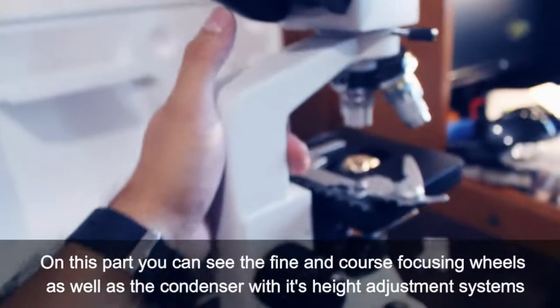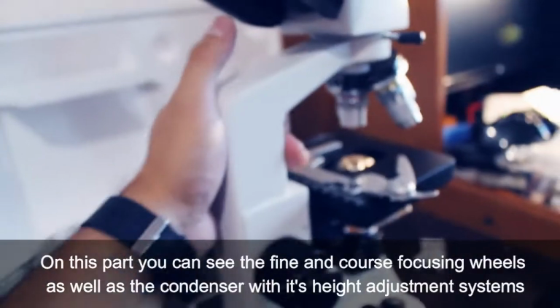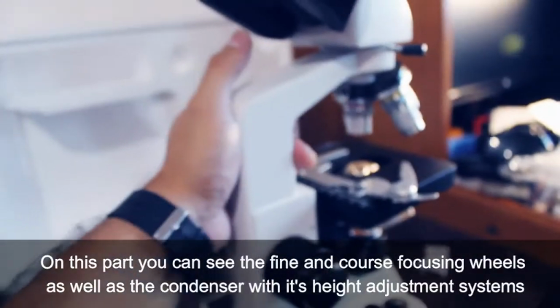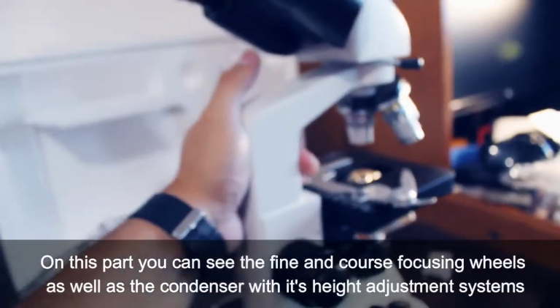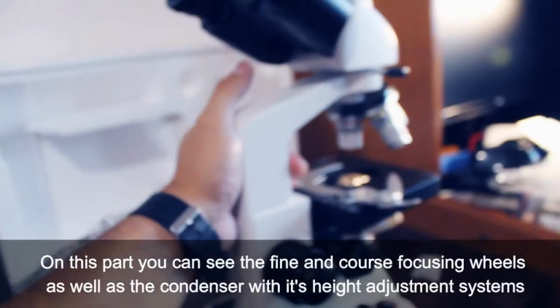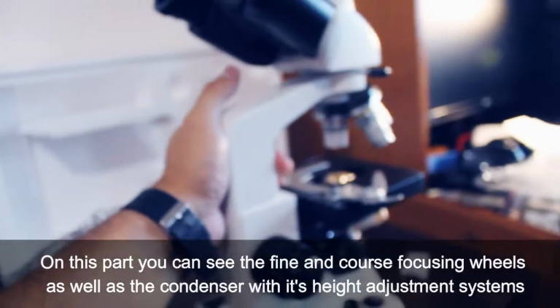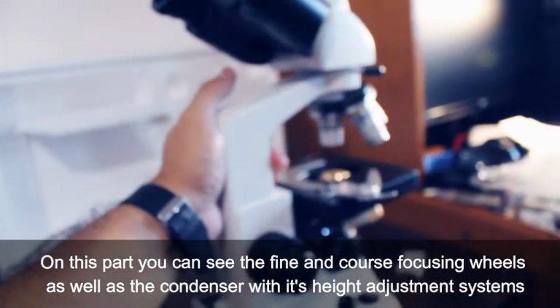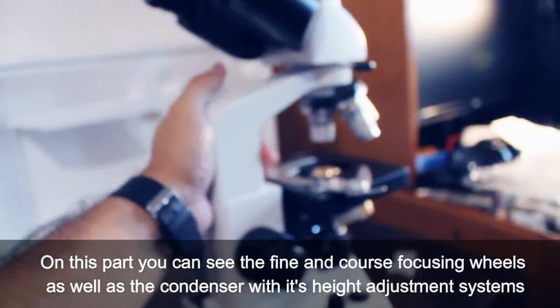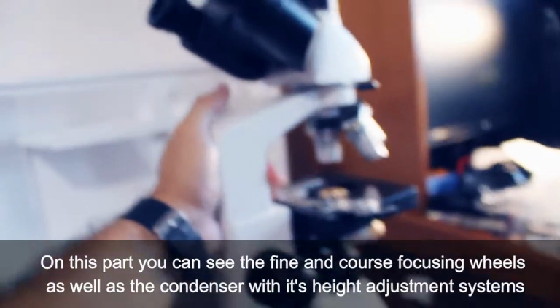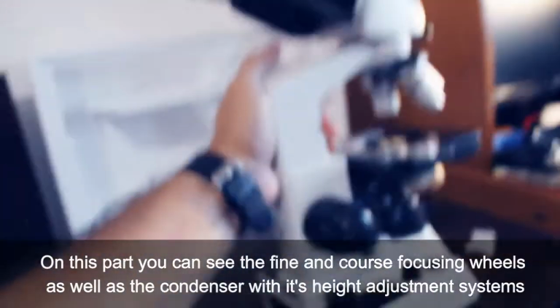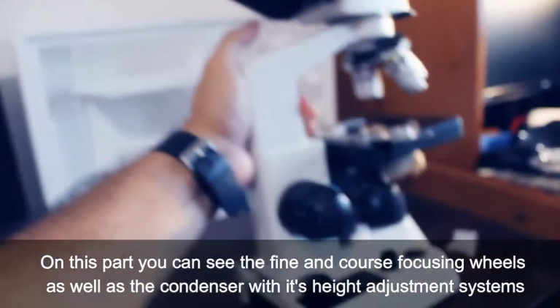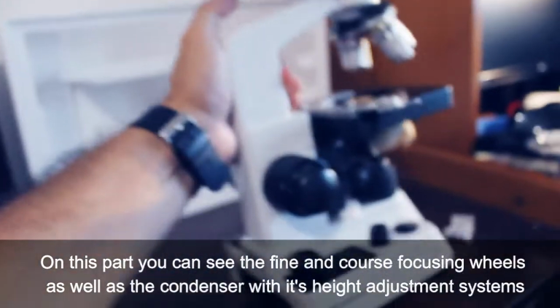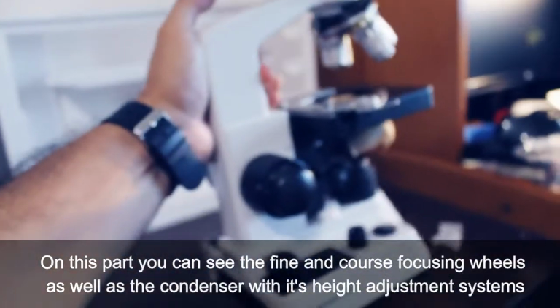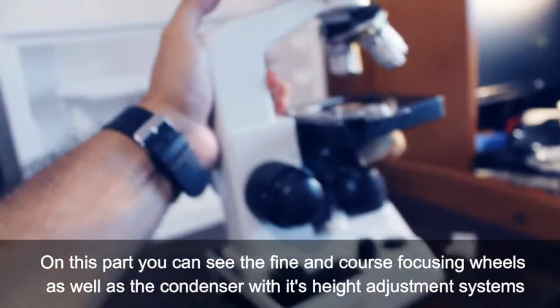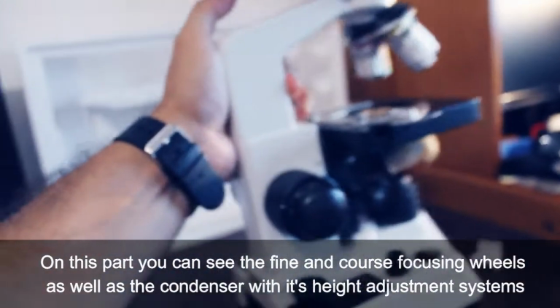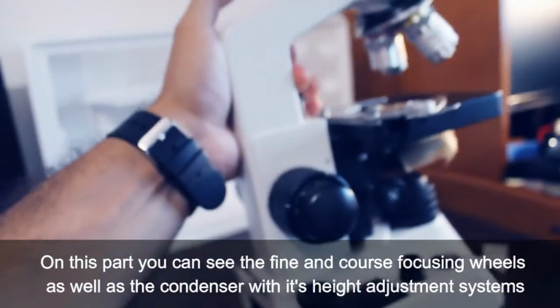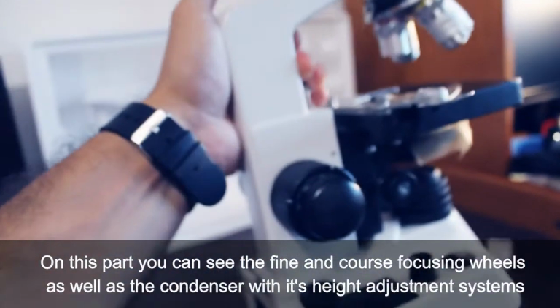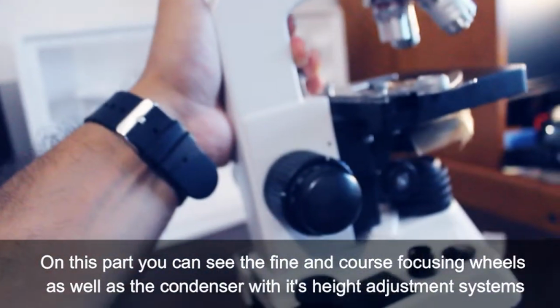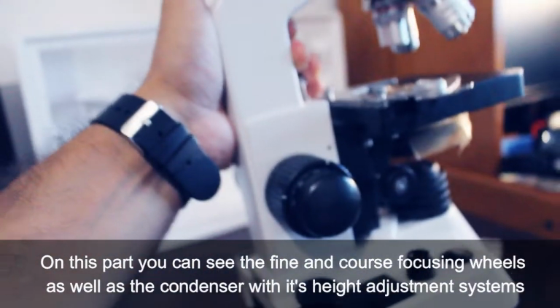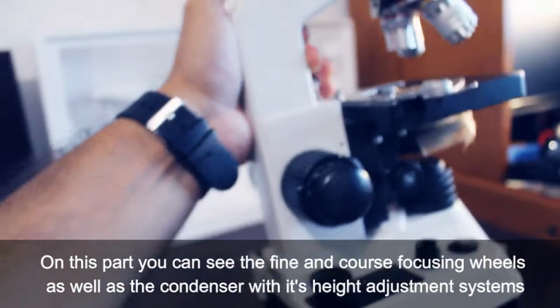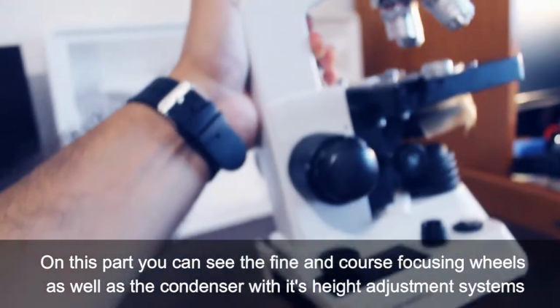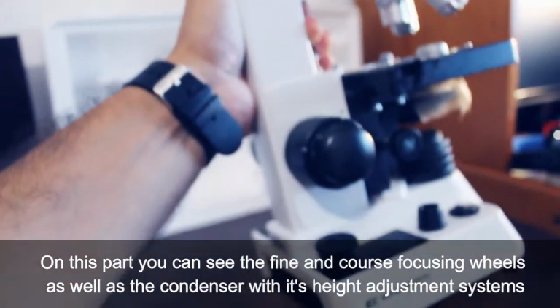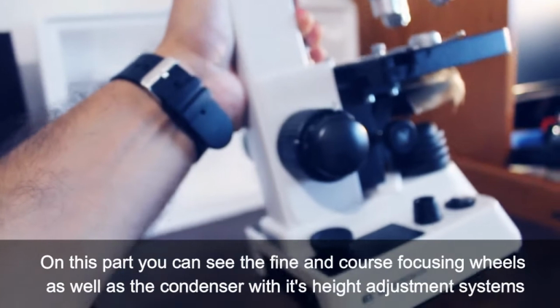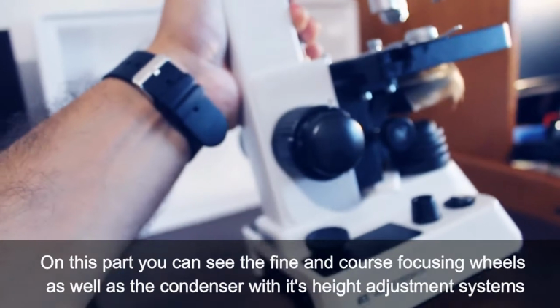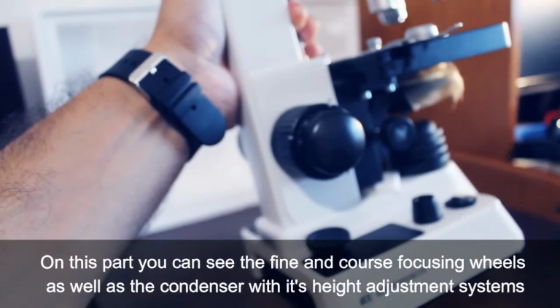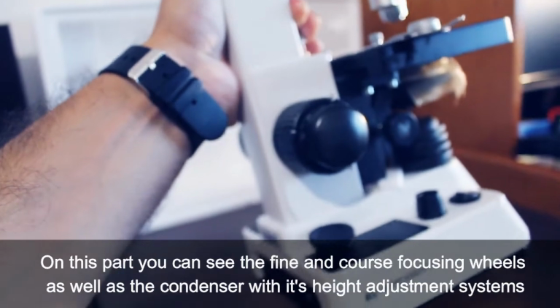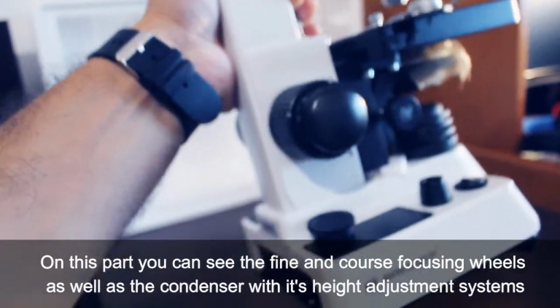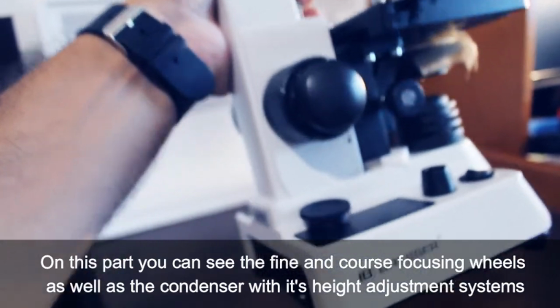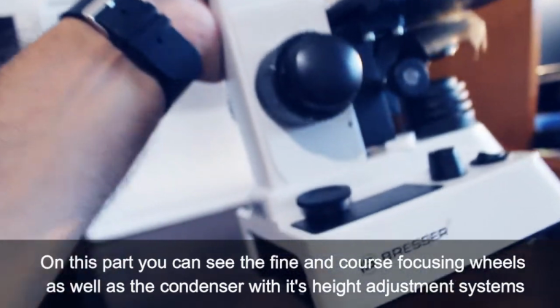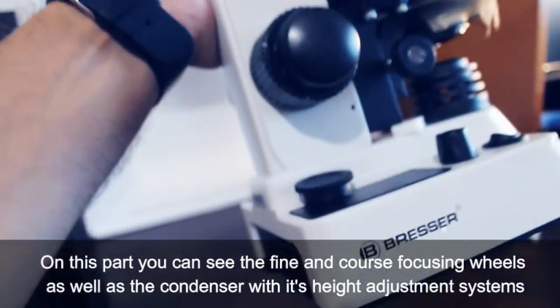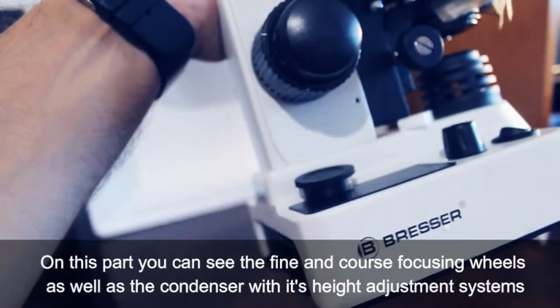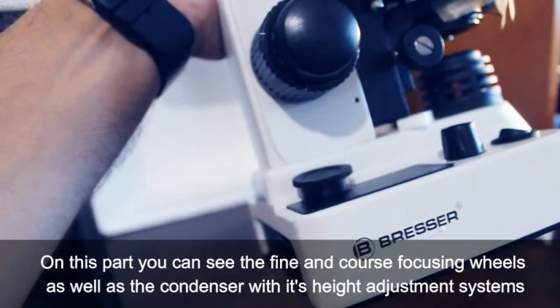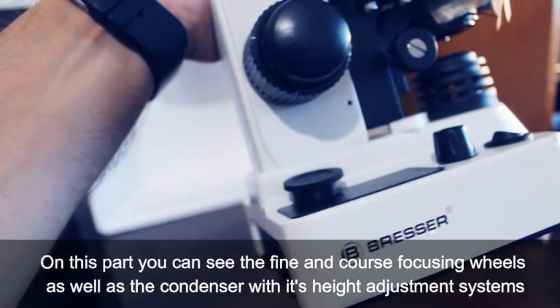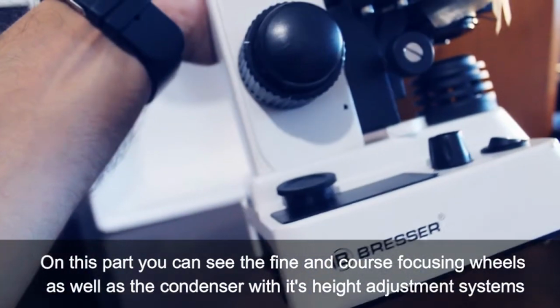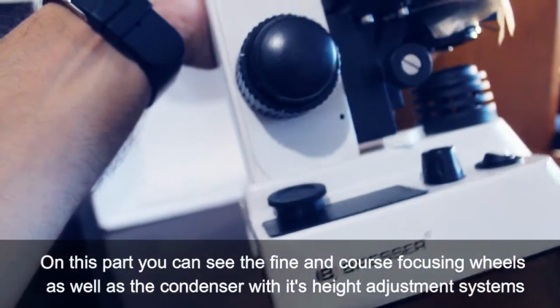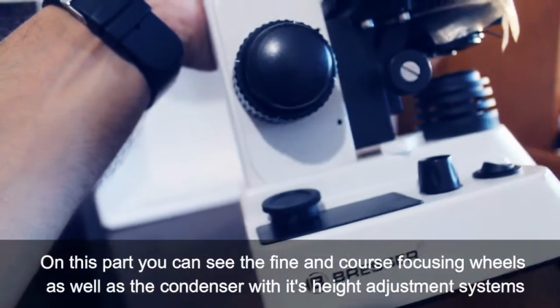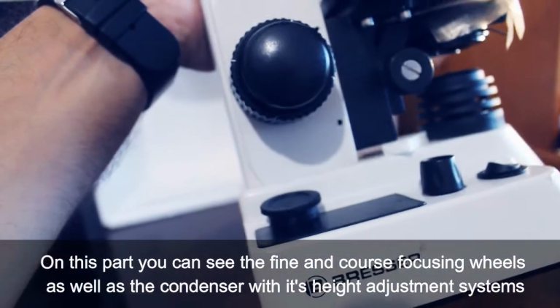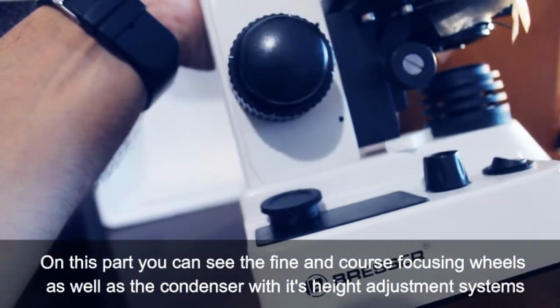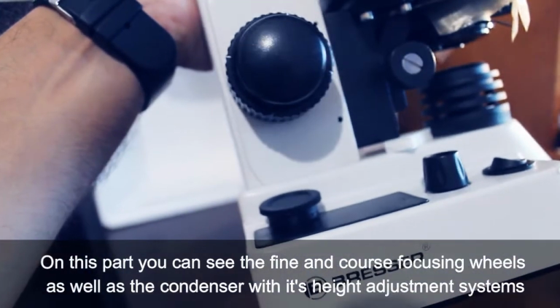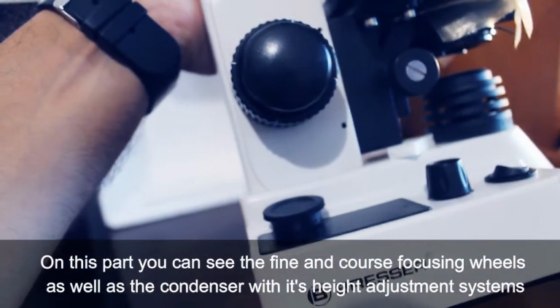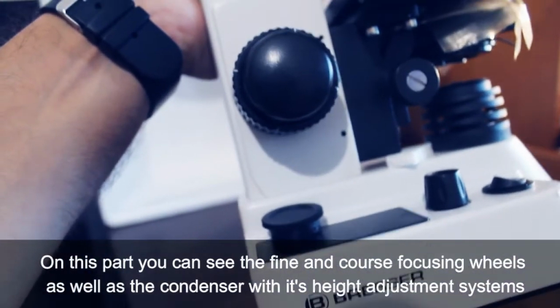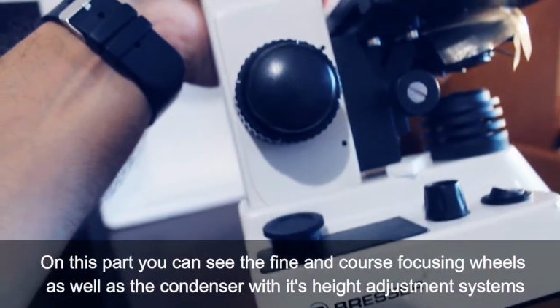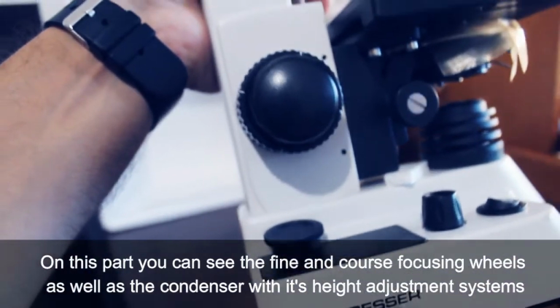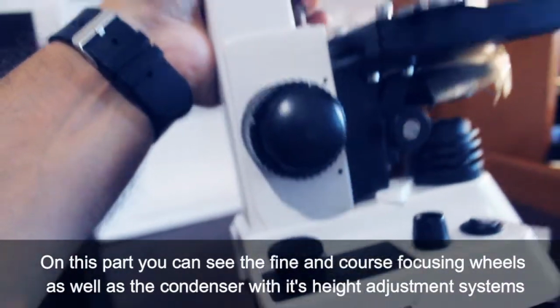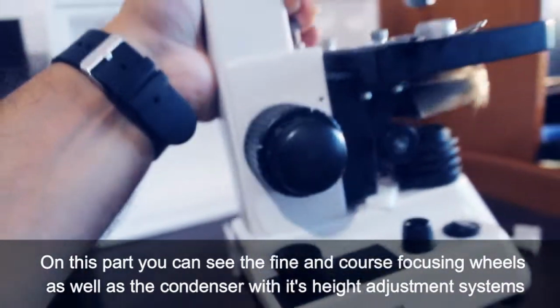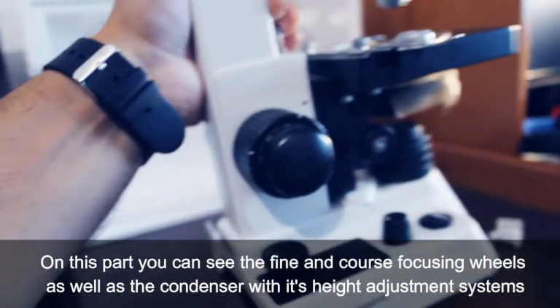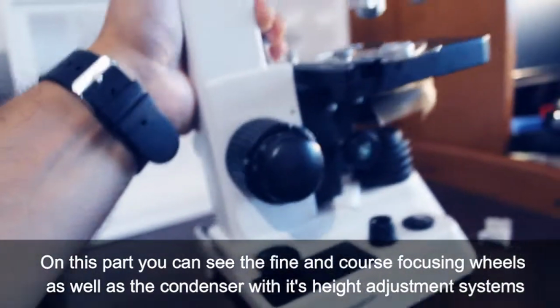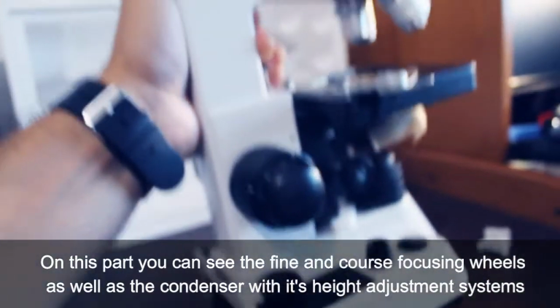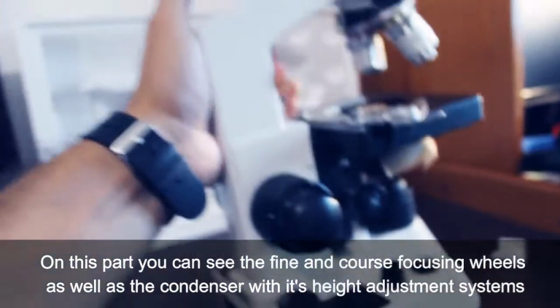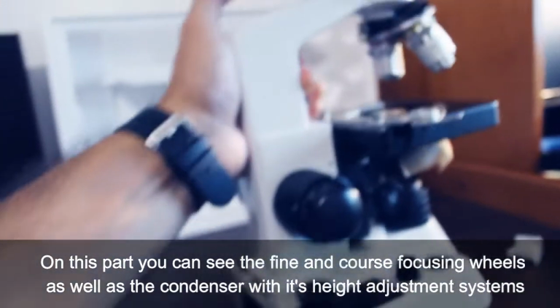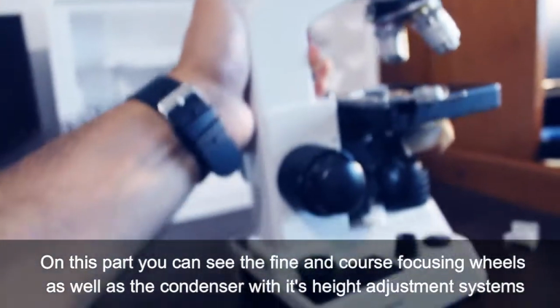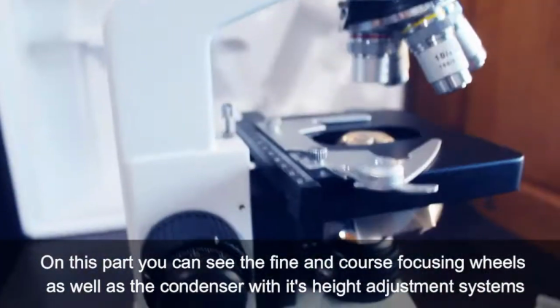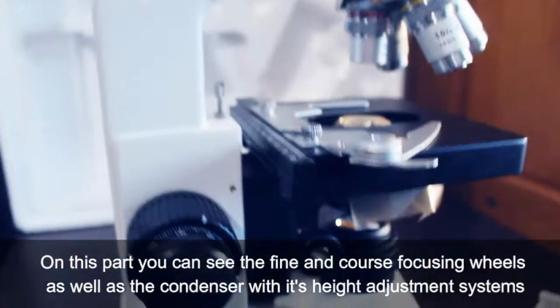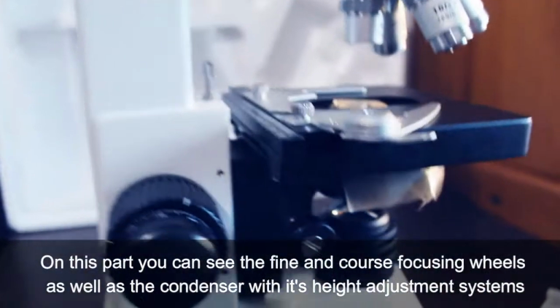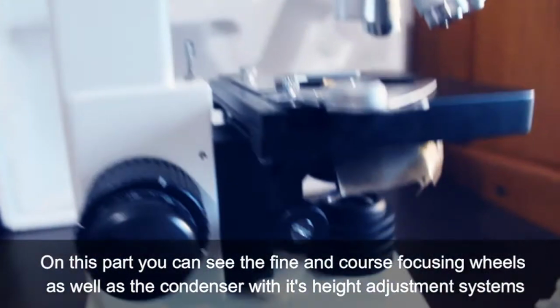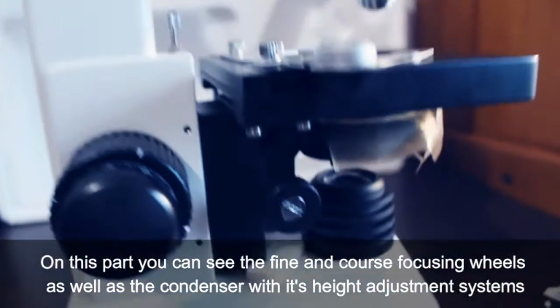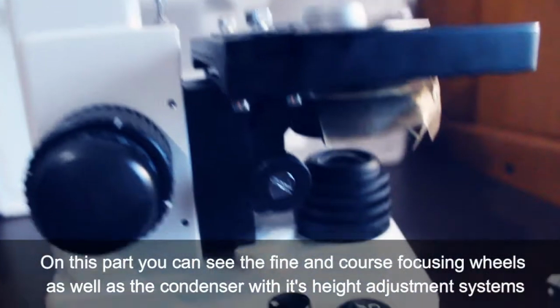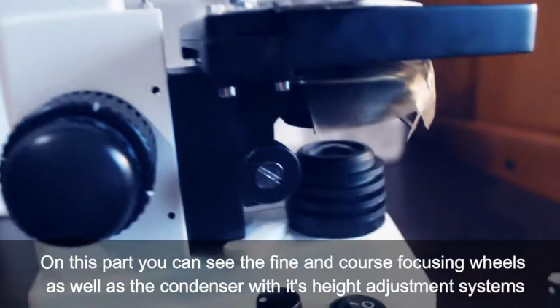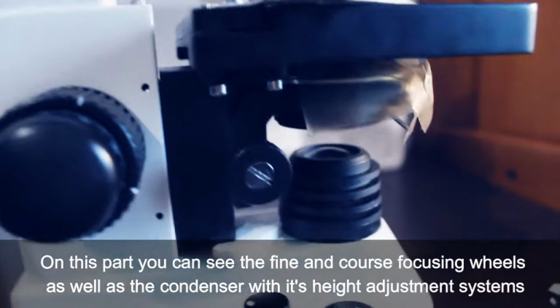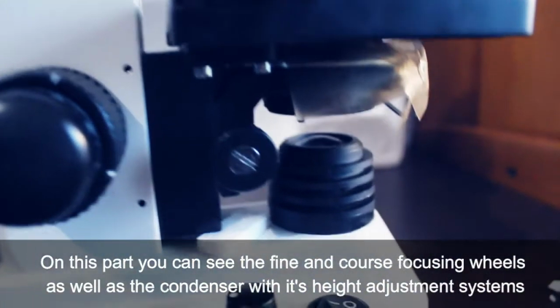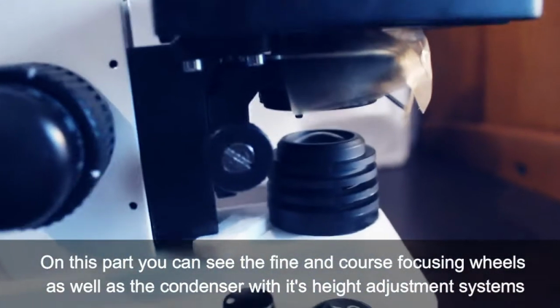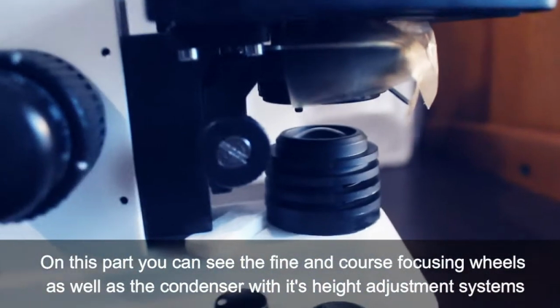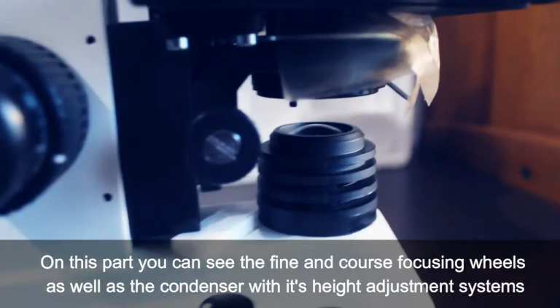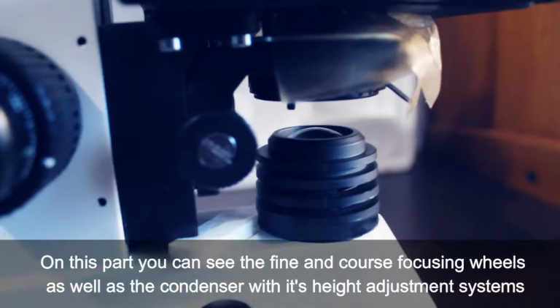On this part you can see the fine and coarse focusing wheels, as well as the condenser with its height adjustment system.